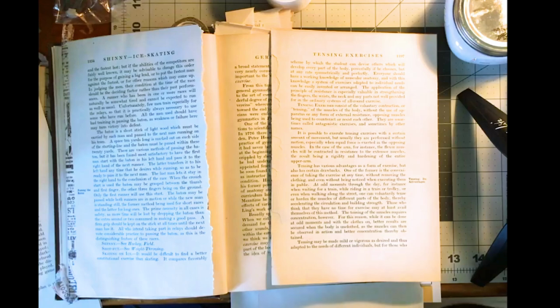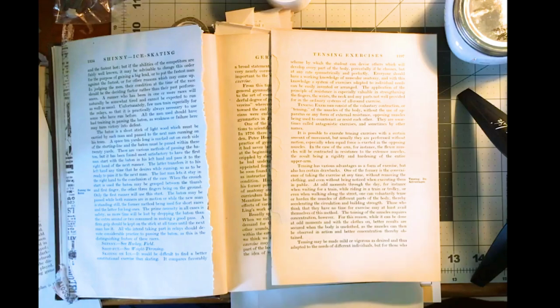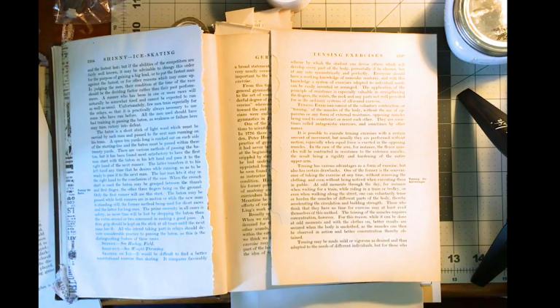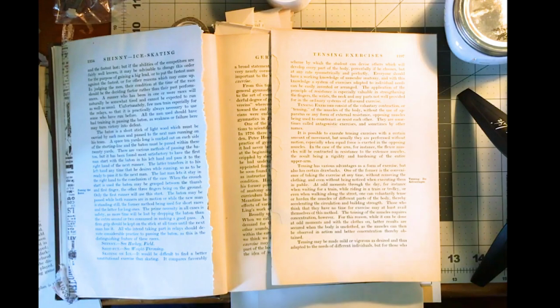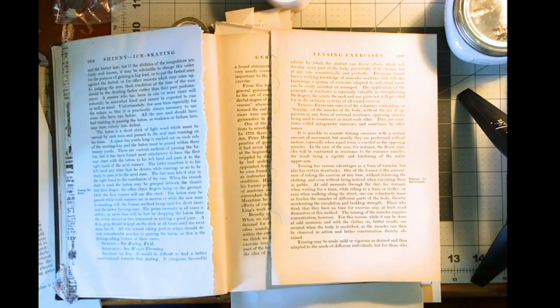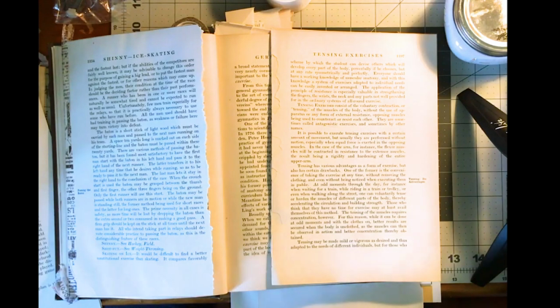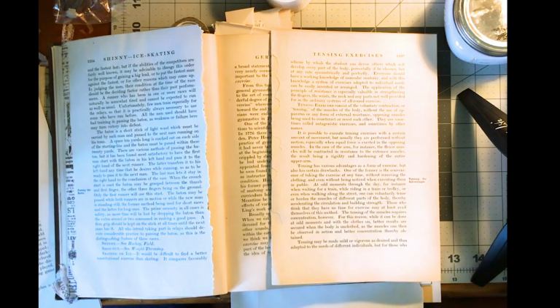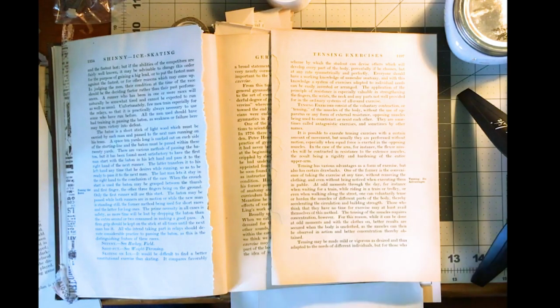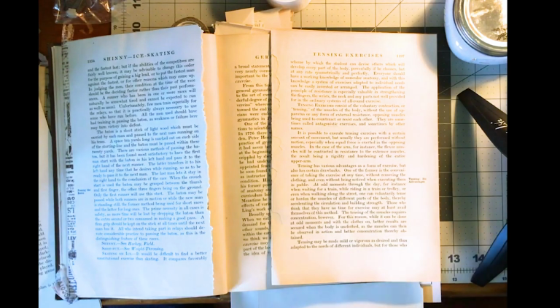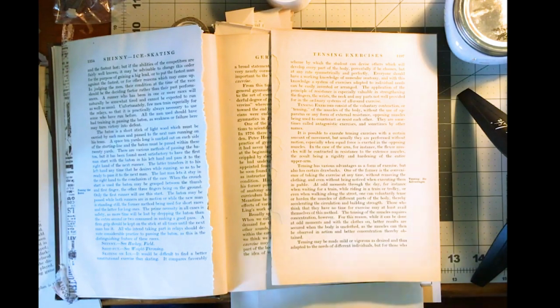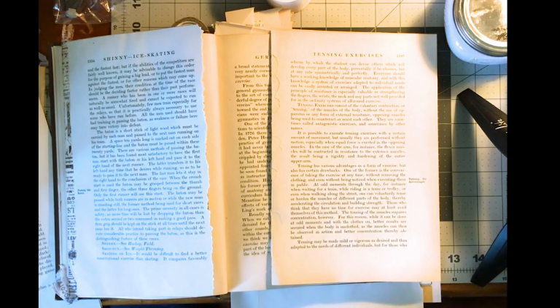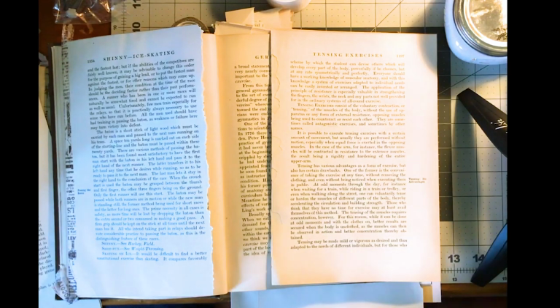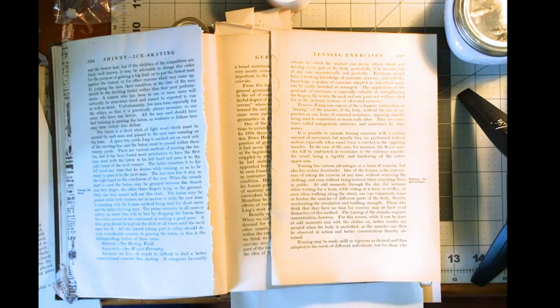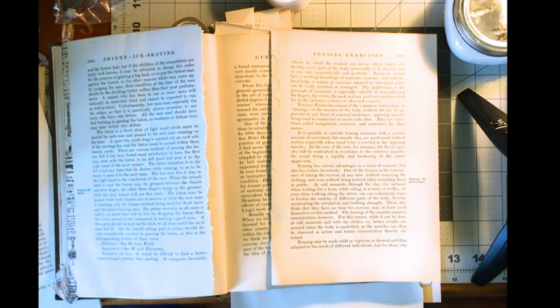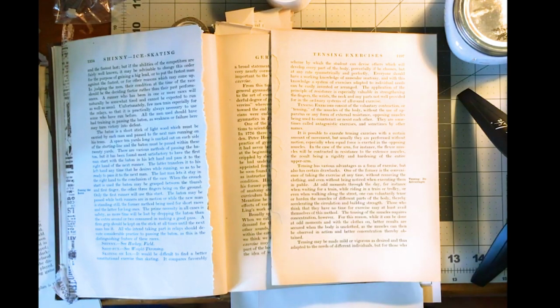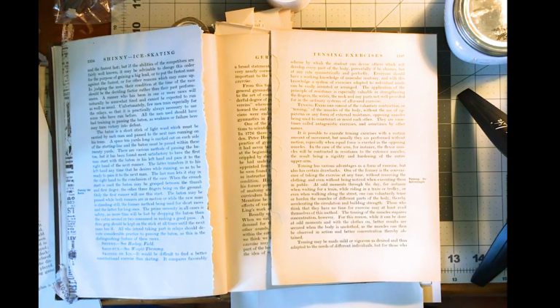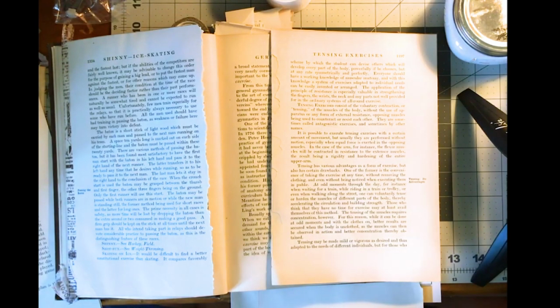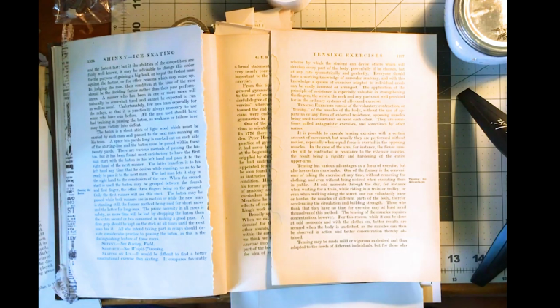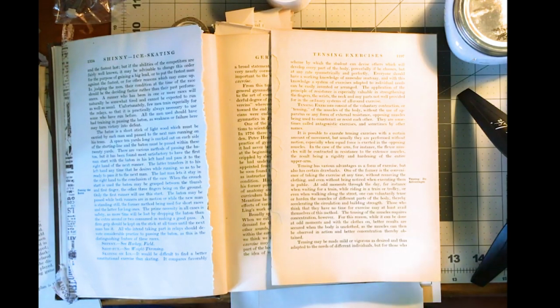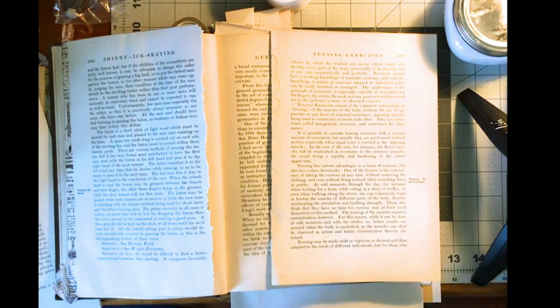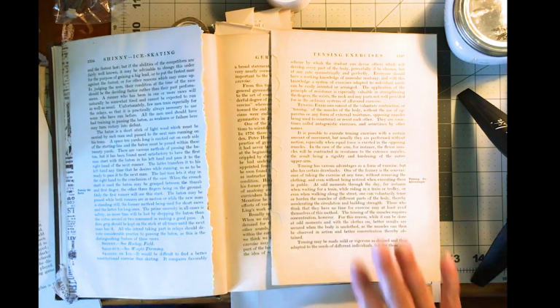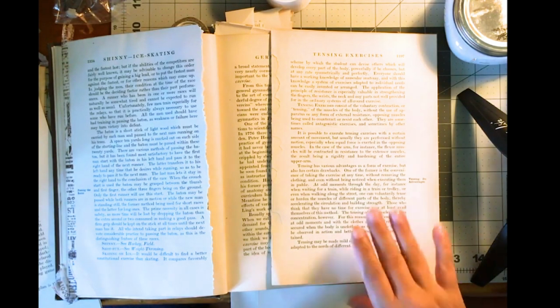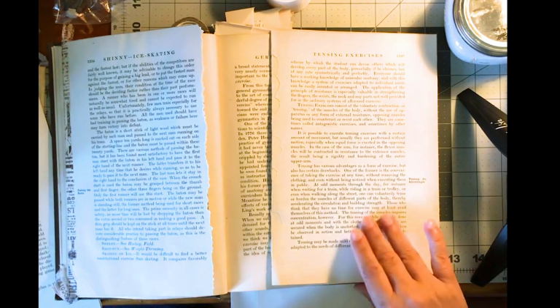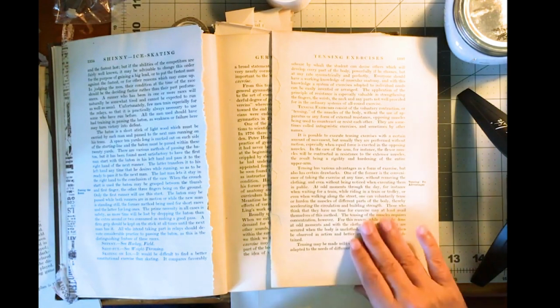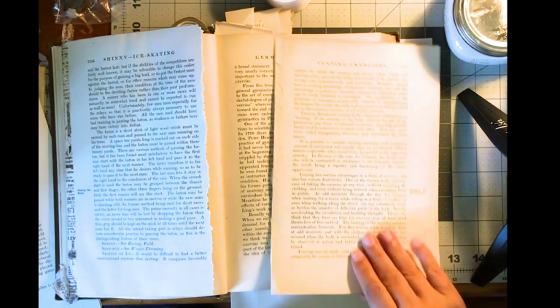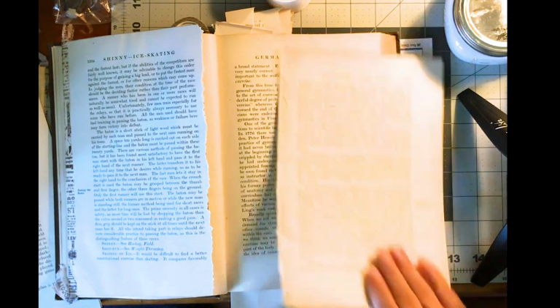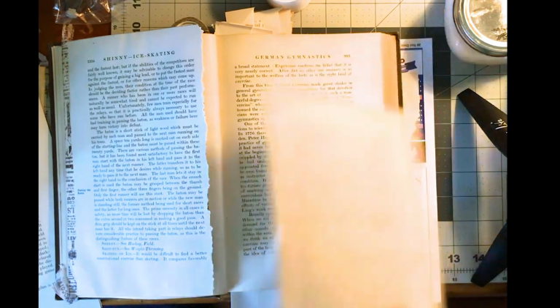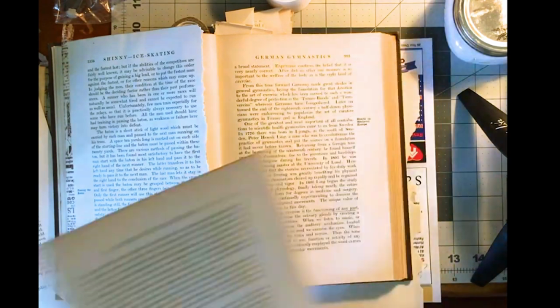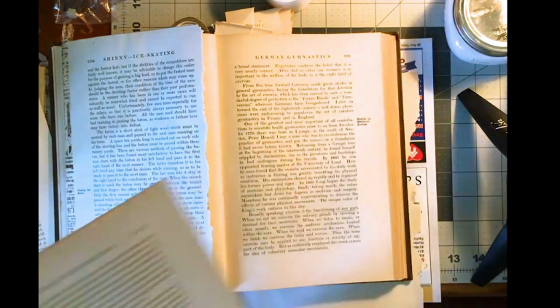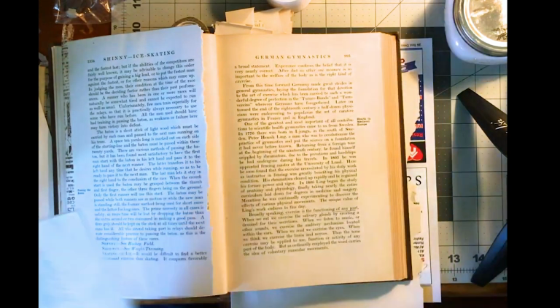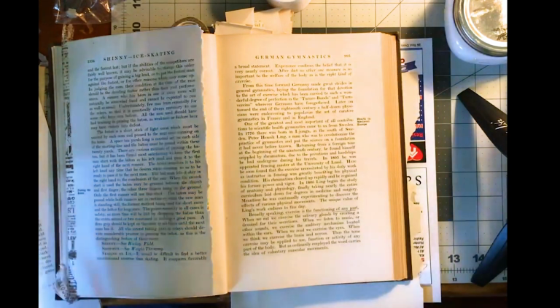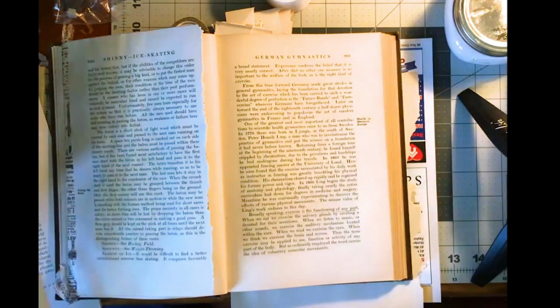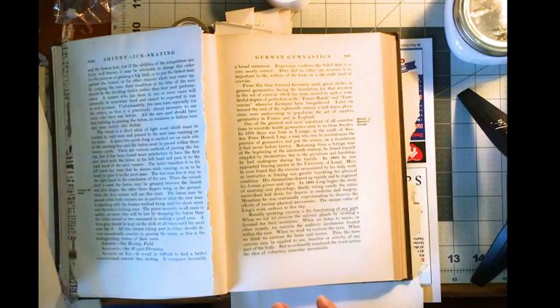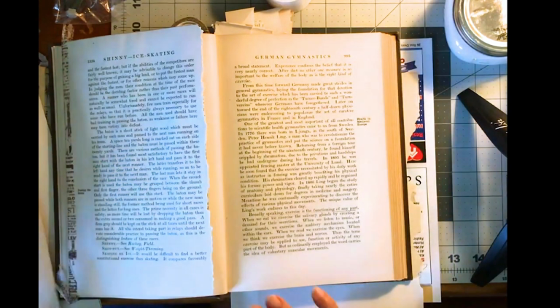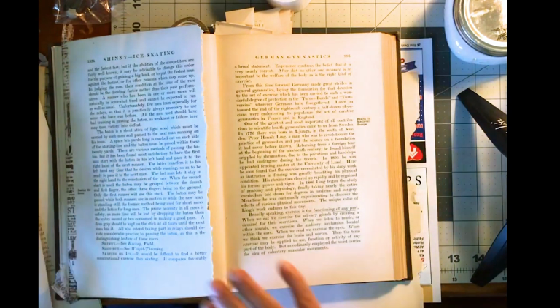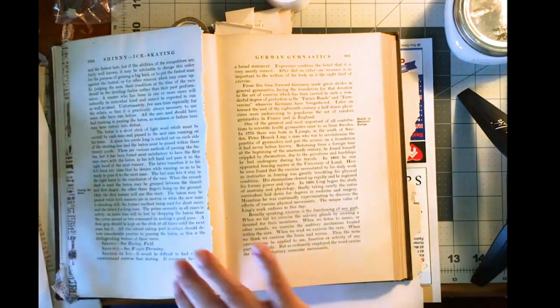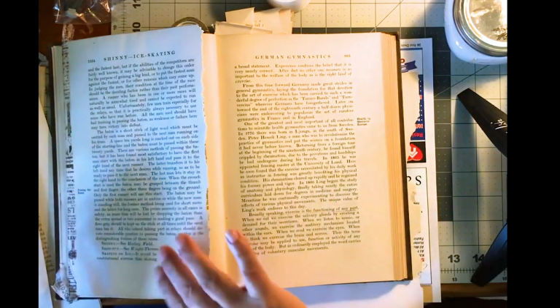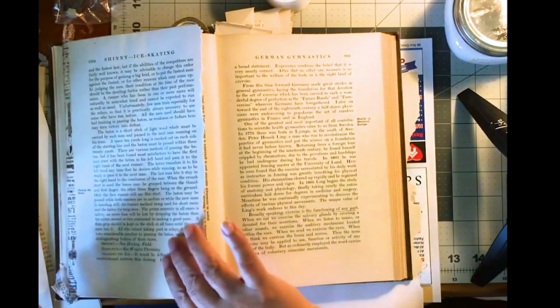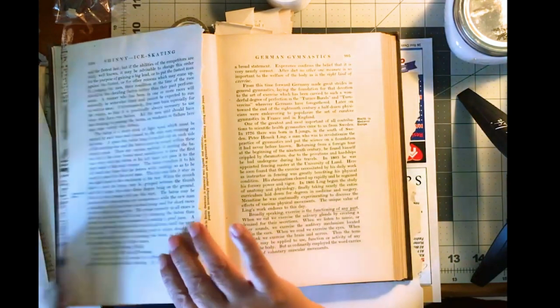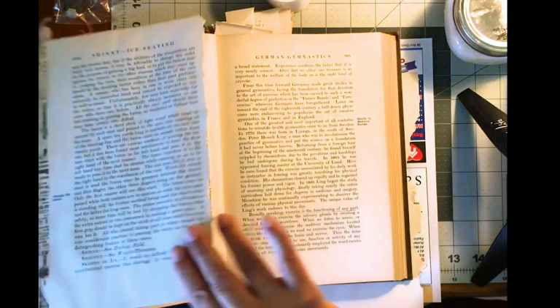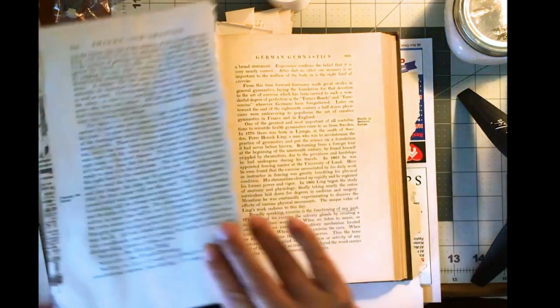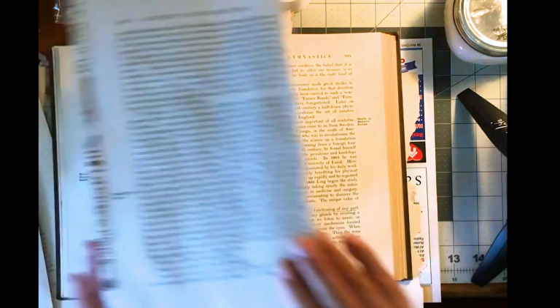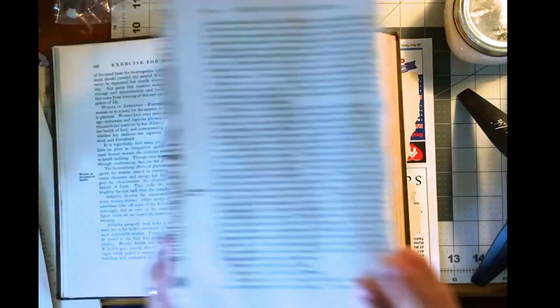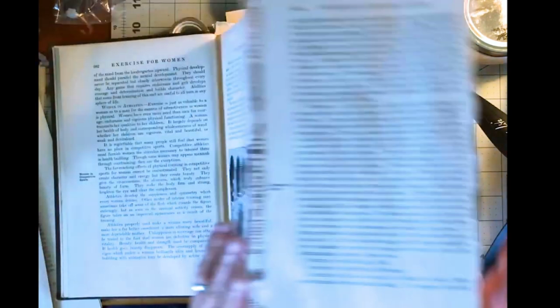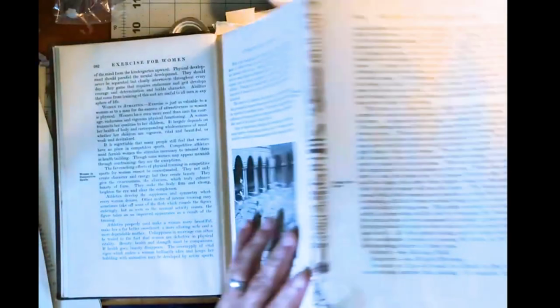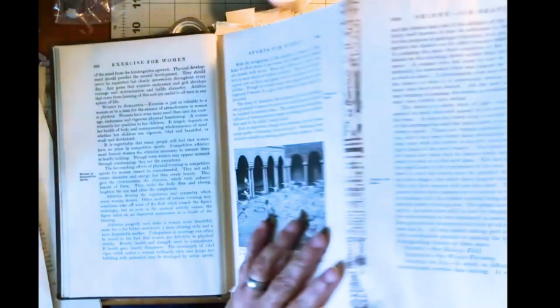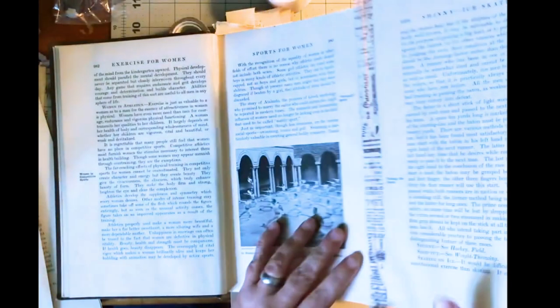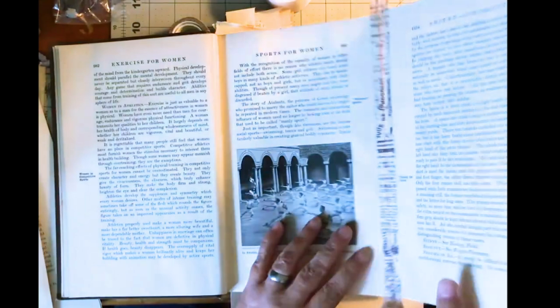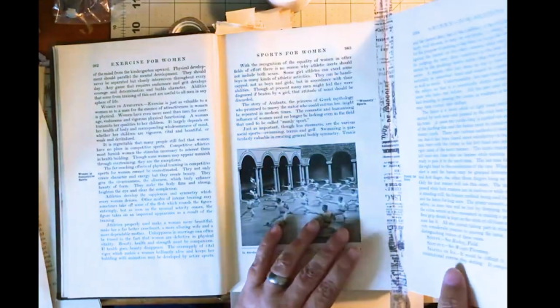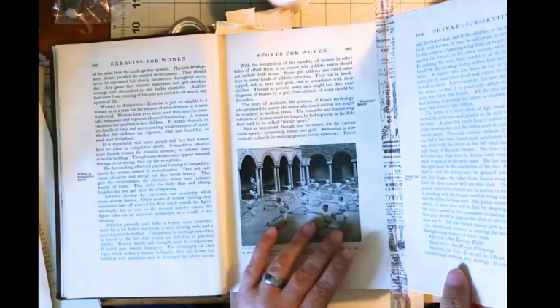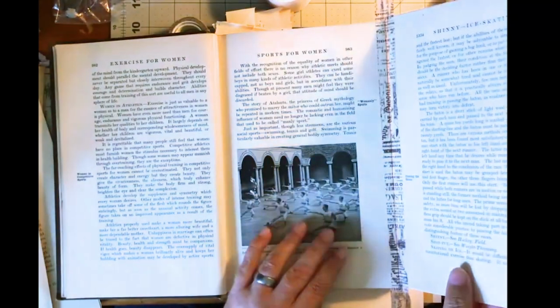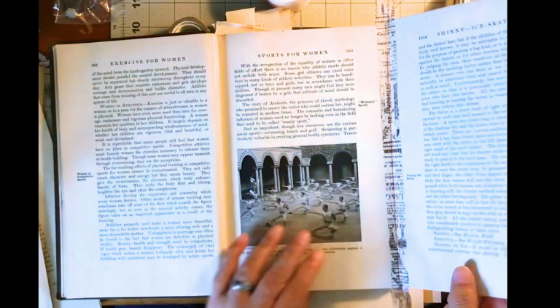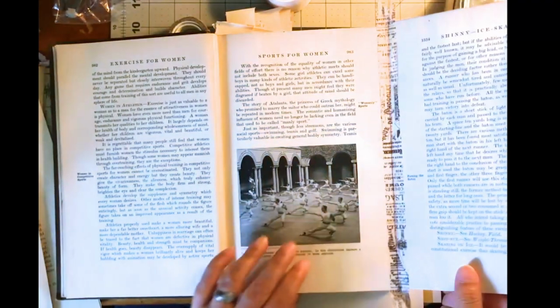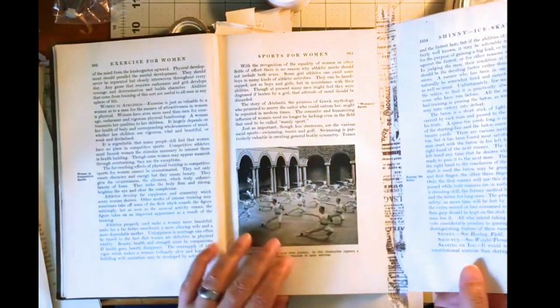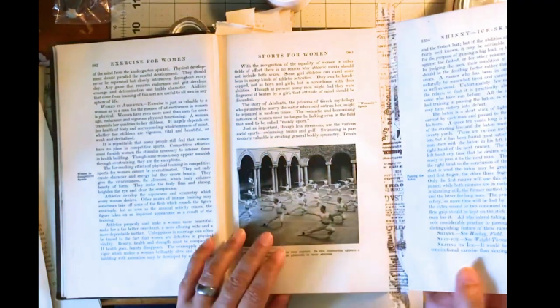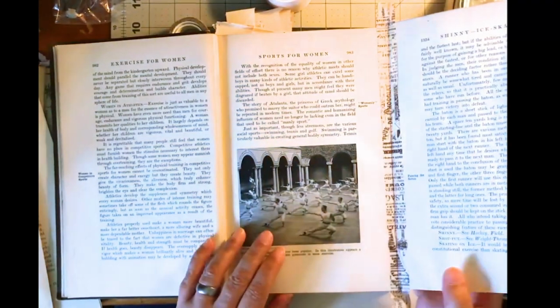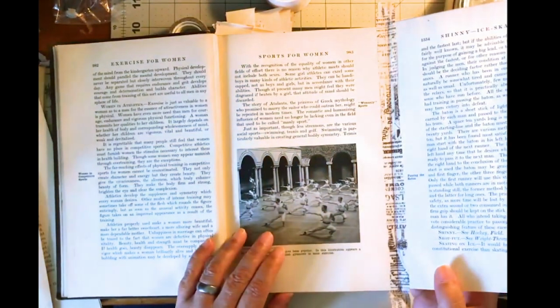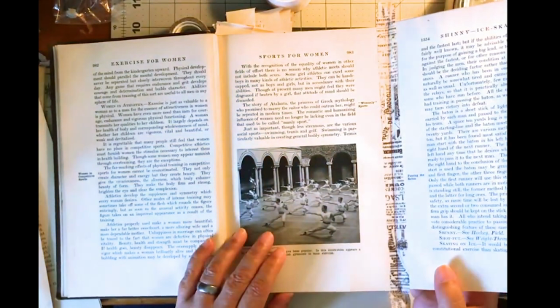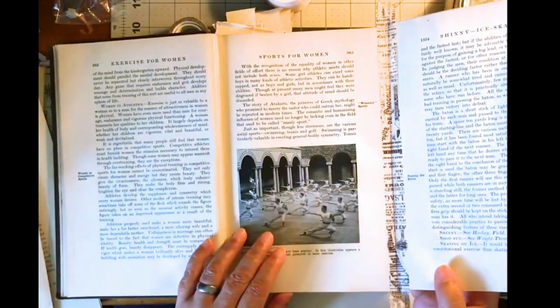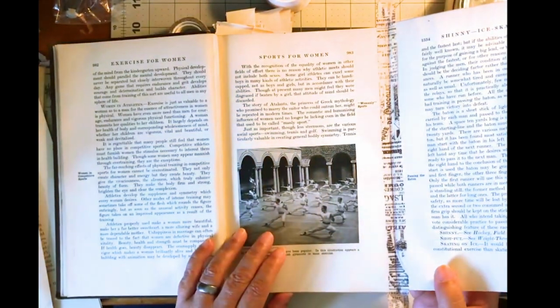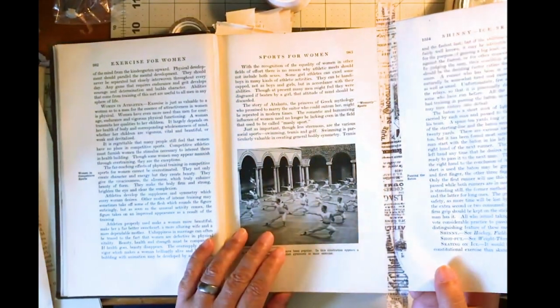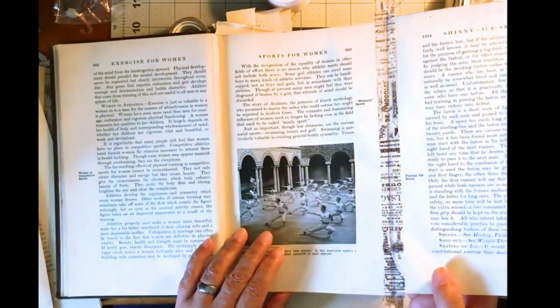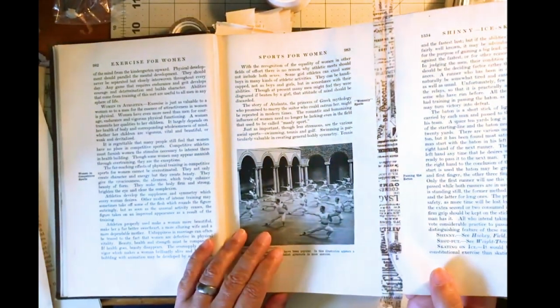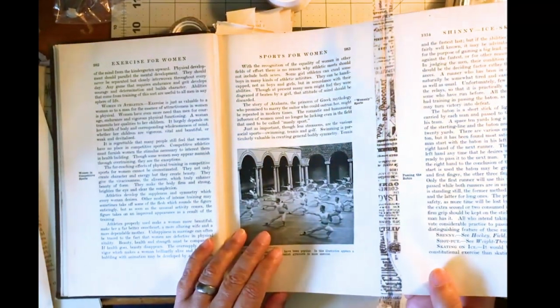Terry Jacobson, Artsy Fartsy Life. Today we're going to do something fun — we're going to be looking at how to make fold-out pages.